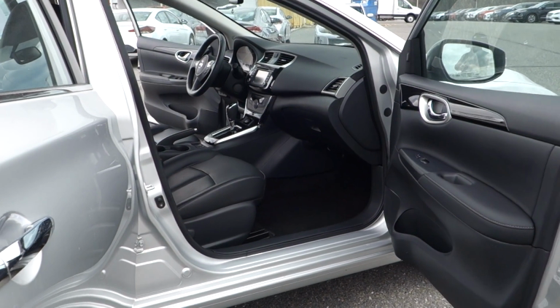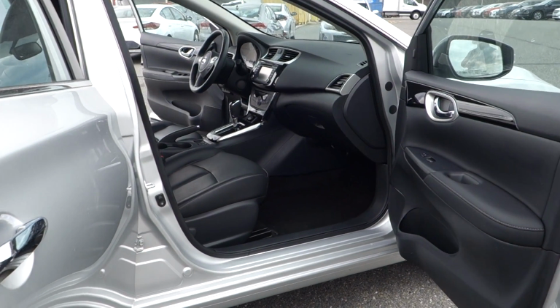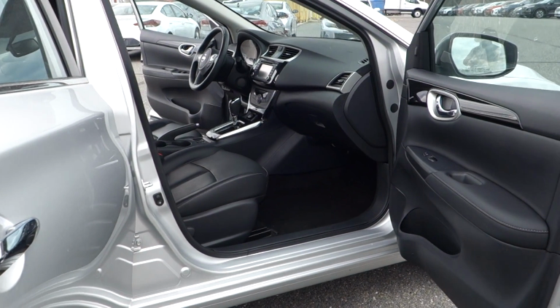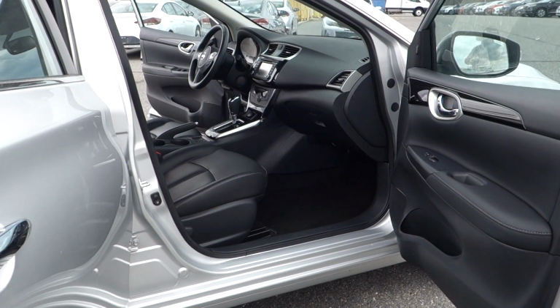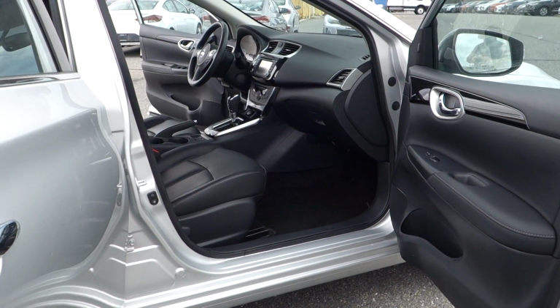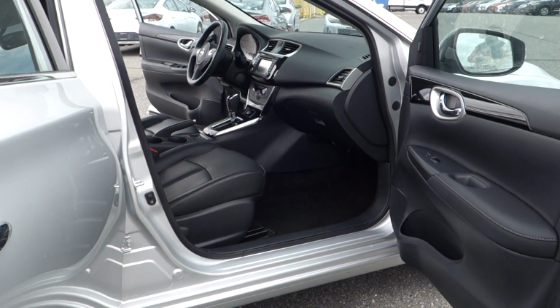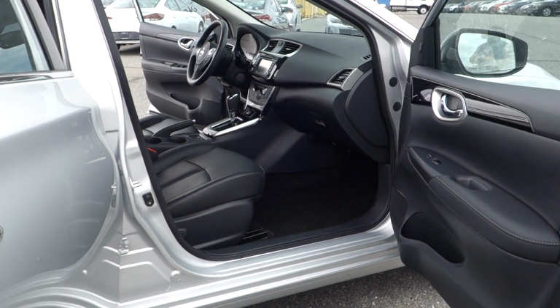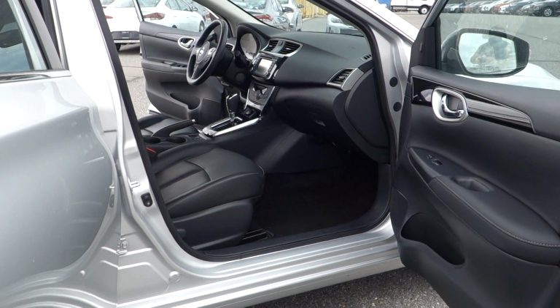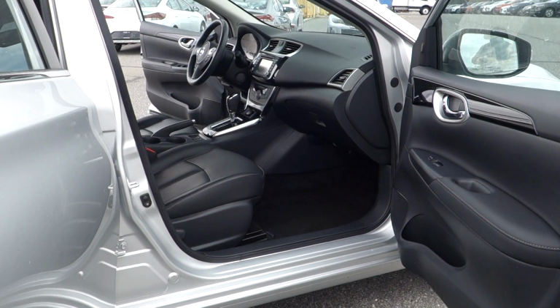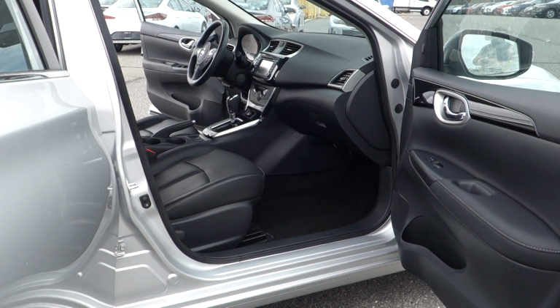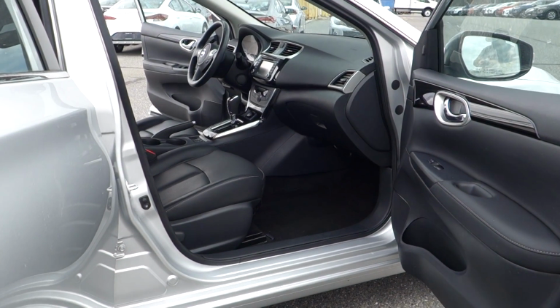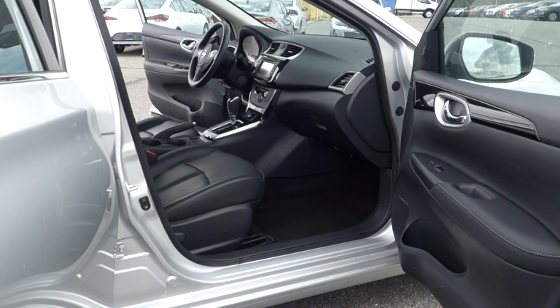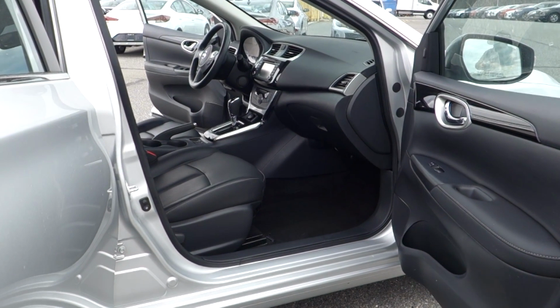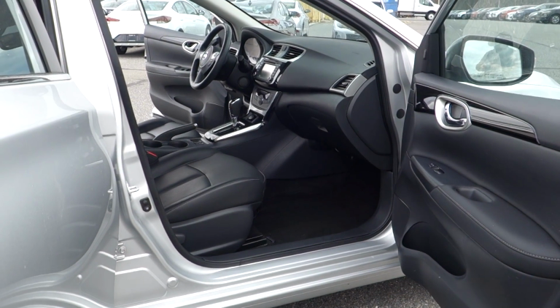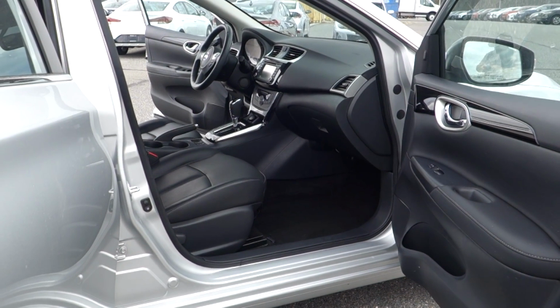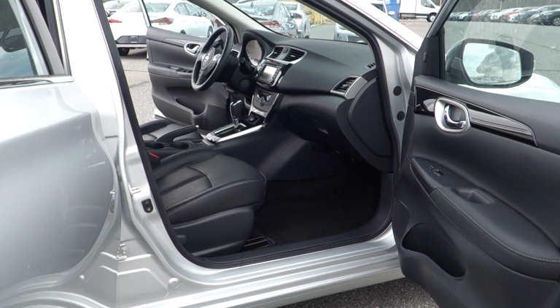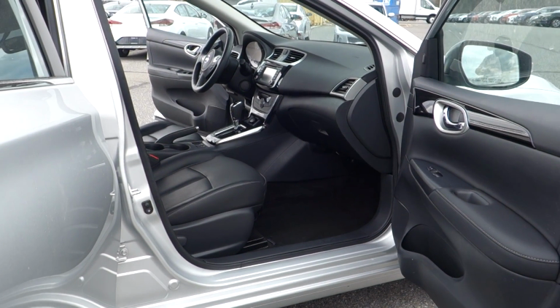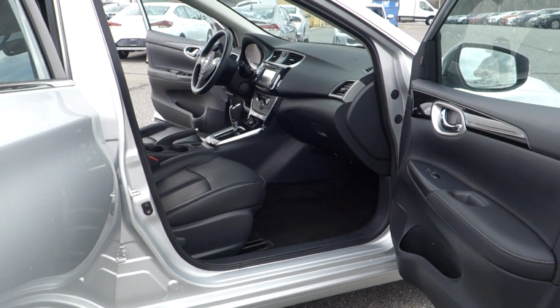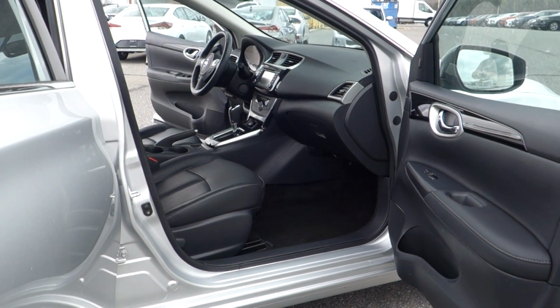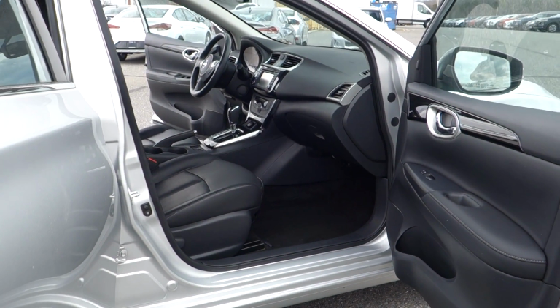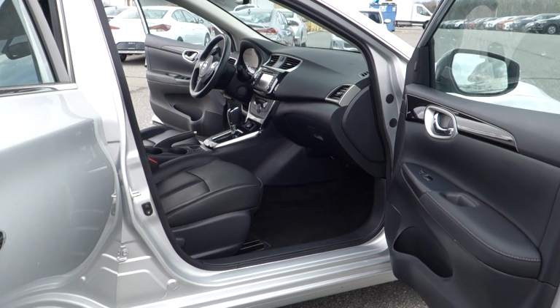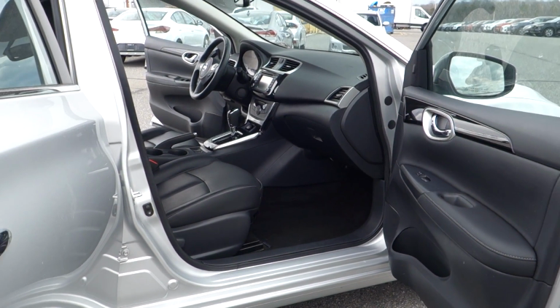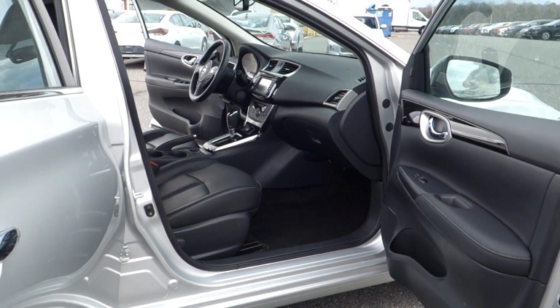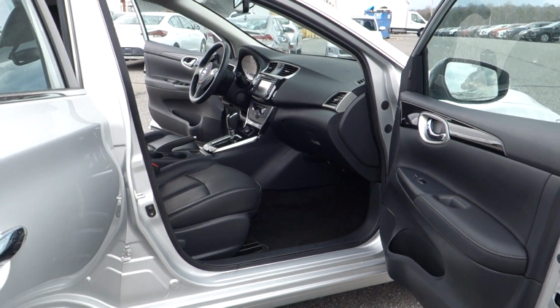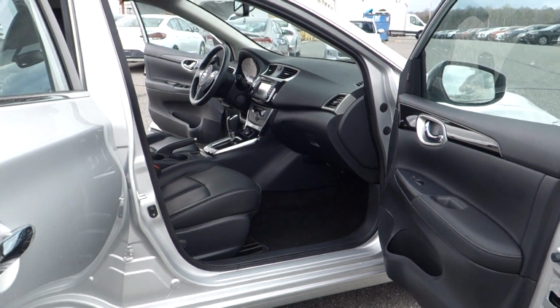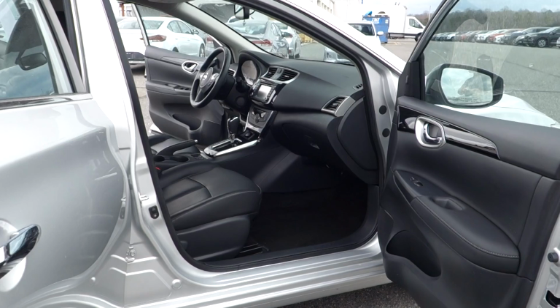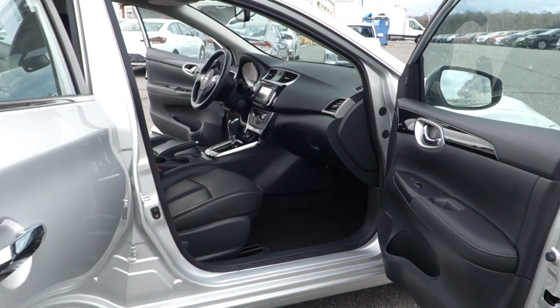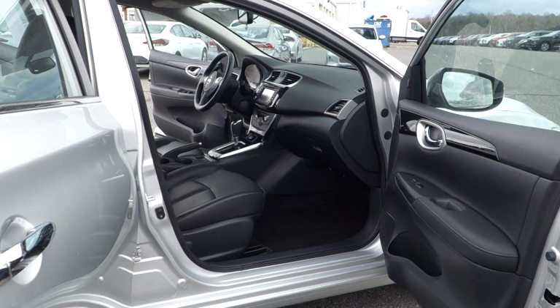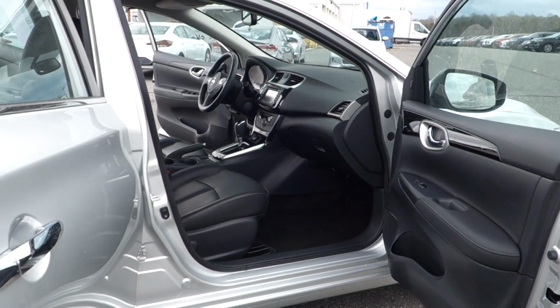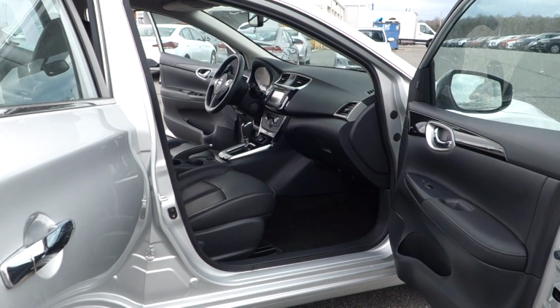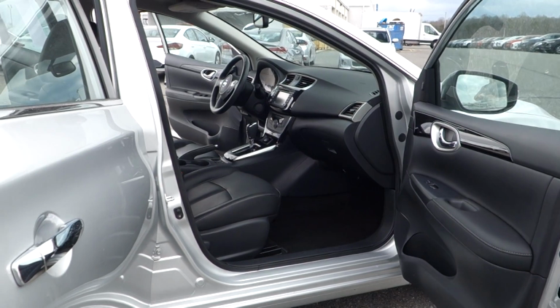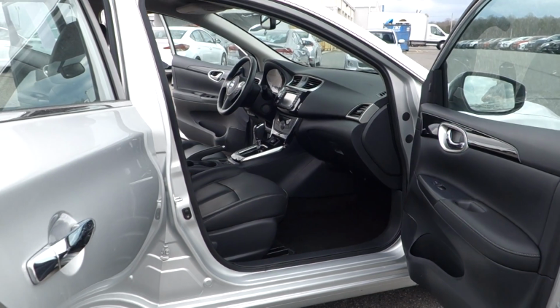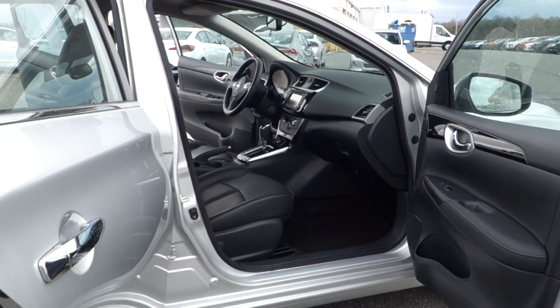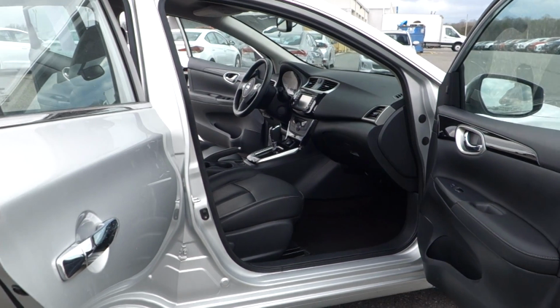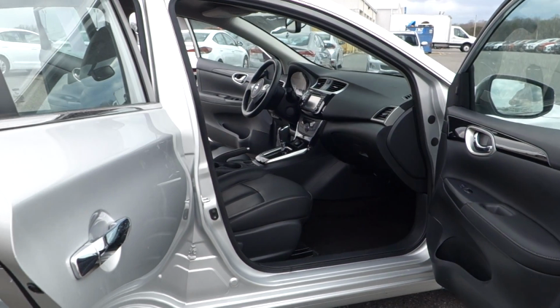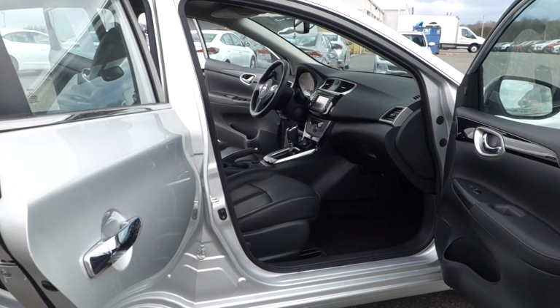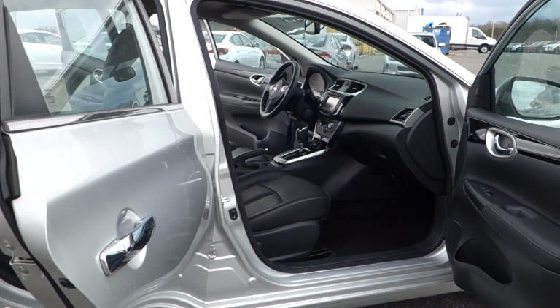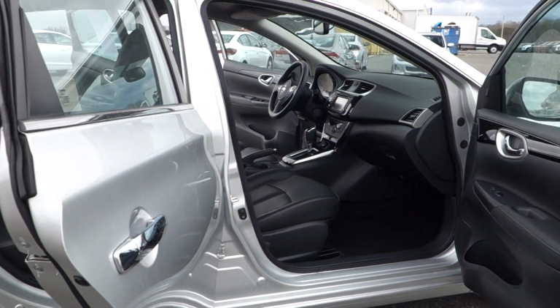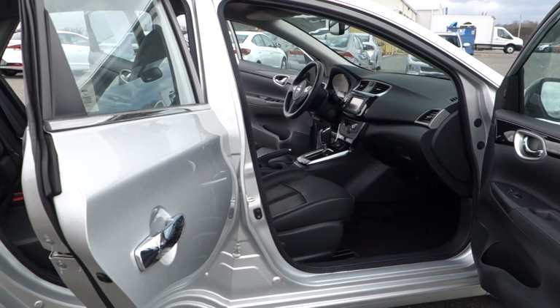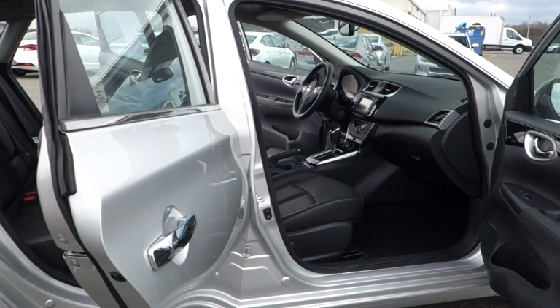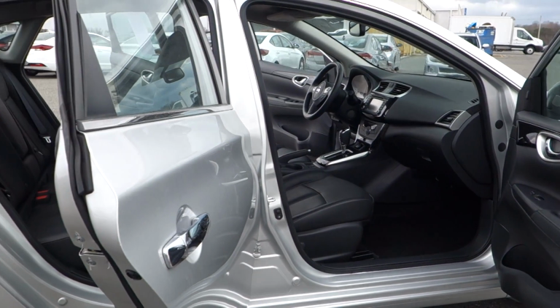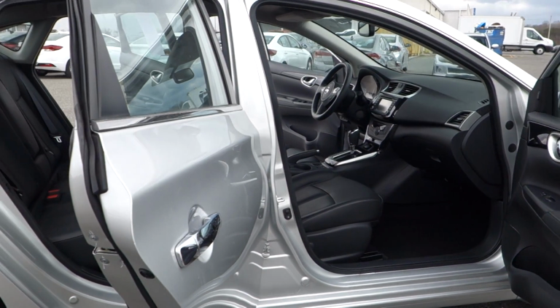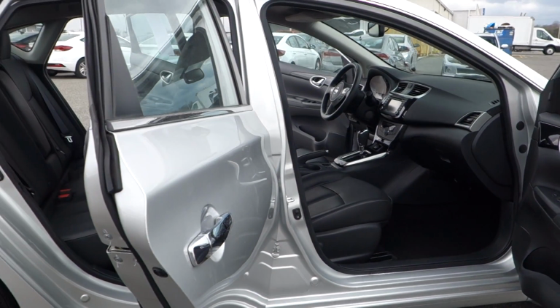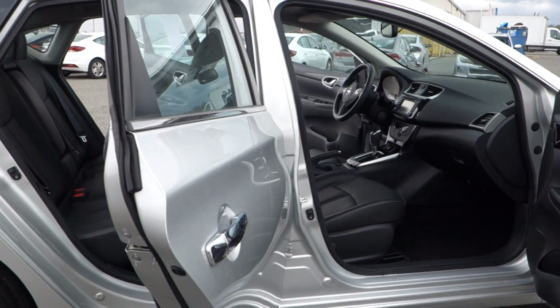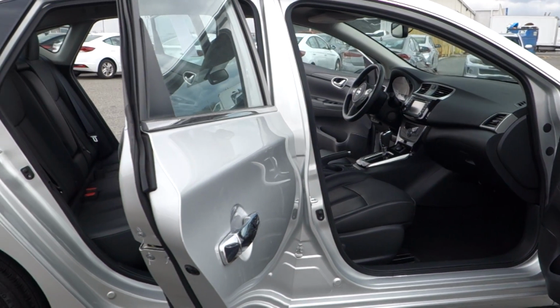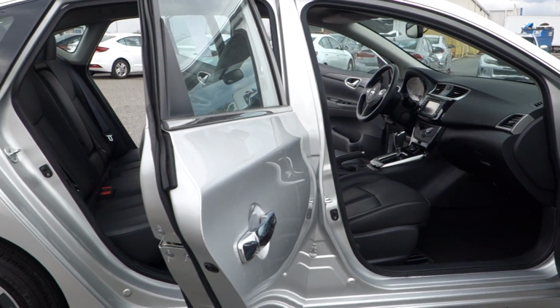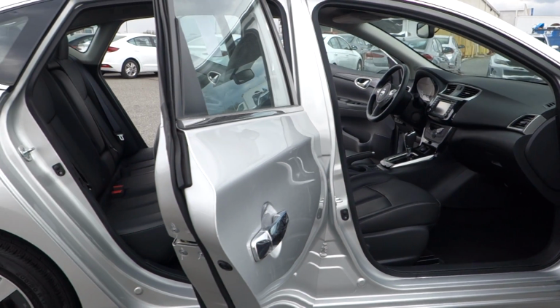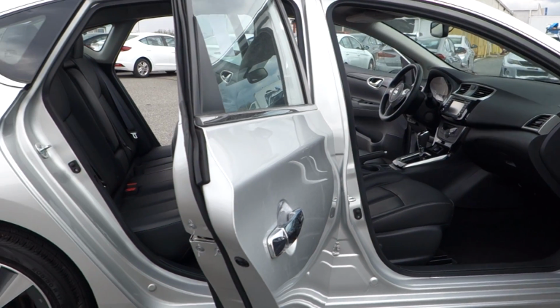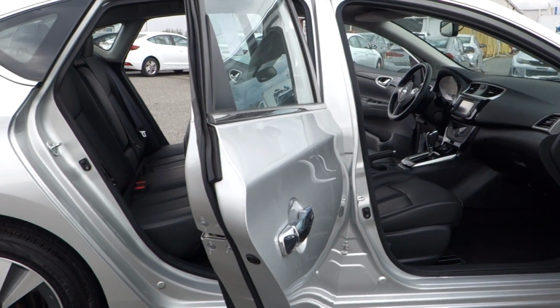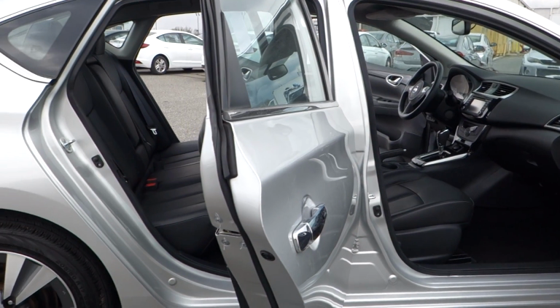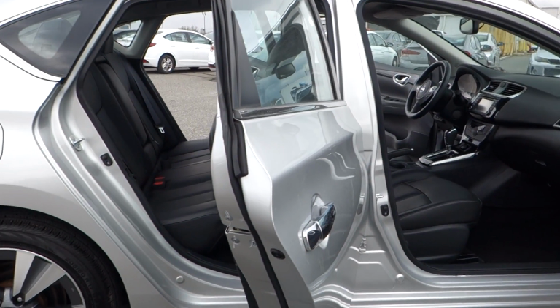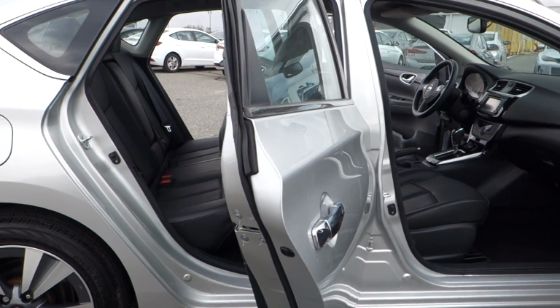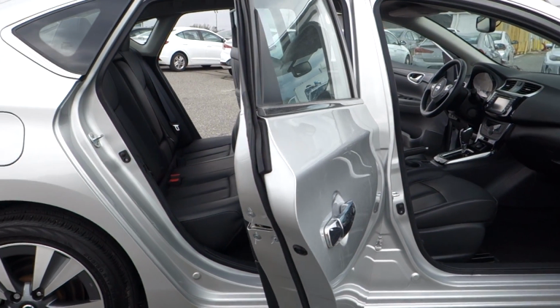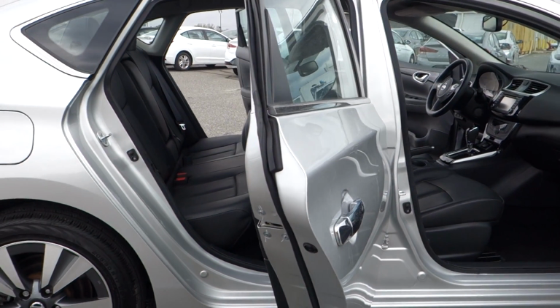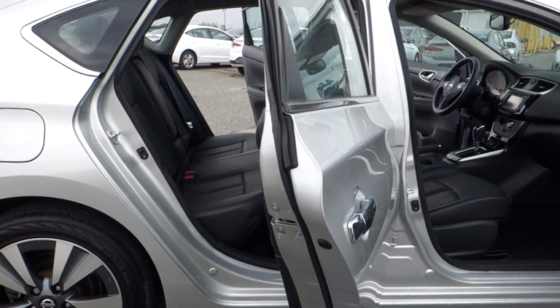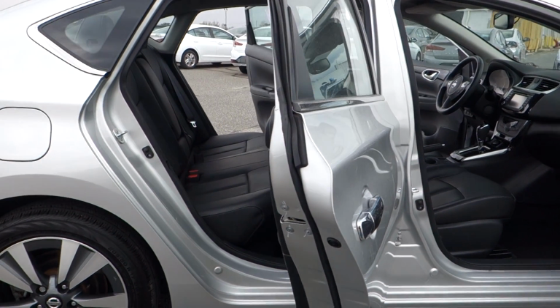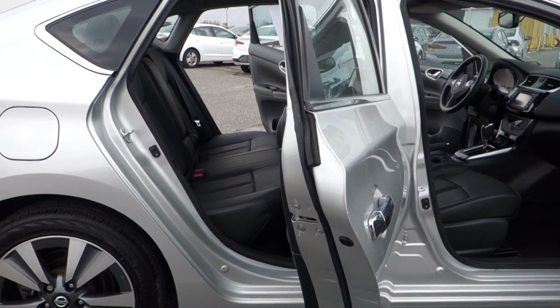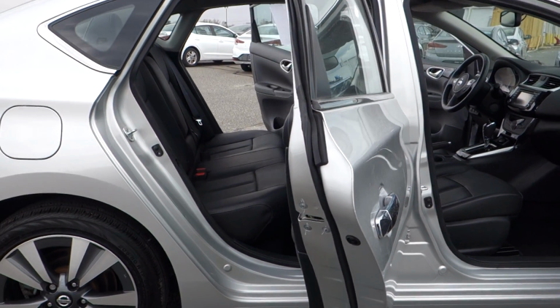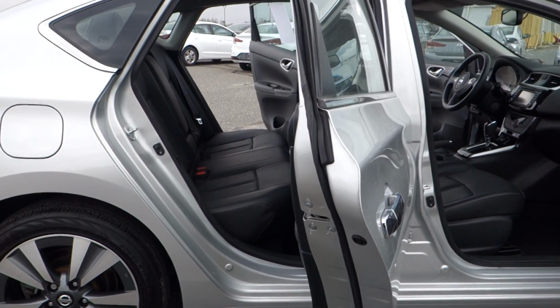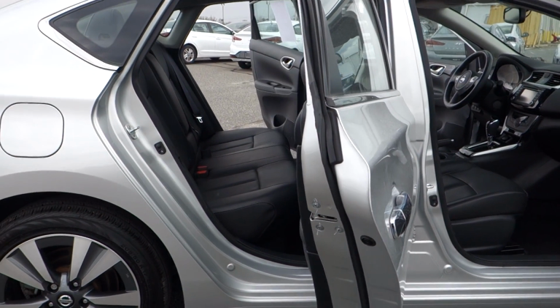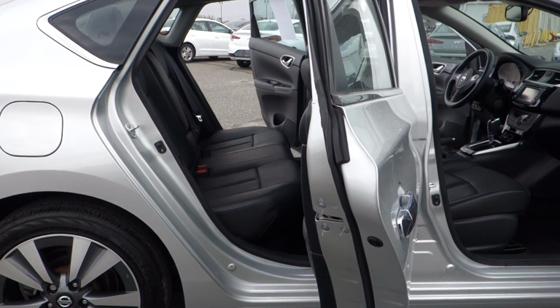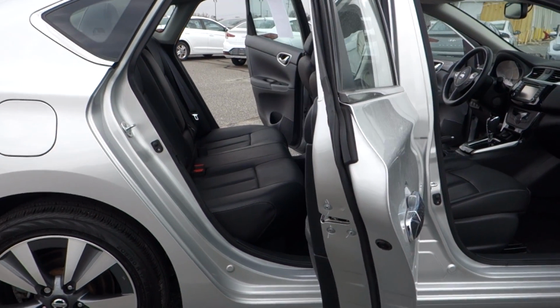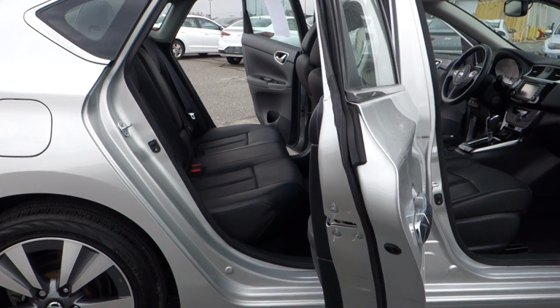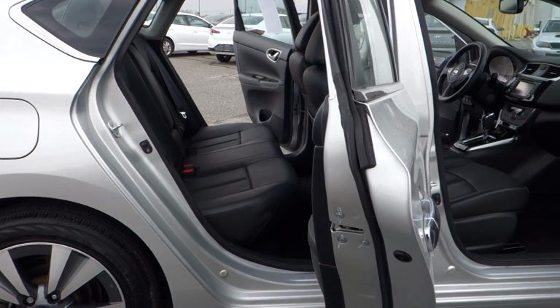Folks, this vehicle is in cherry-picked condition, and let me tell you, it's also sold to you with the balance and protection of the remaining factory warranty.